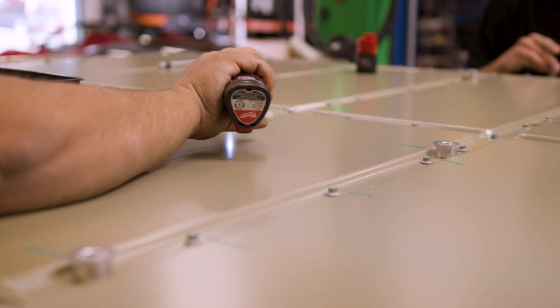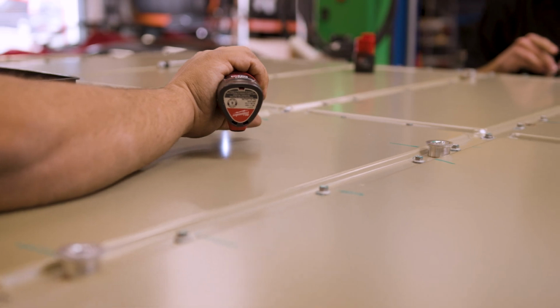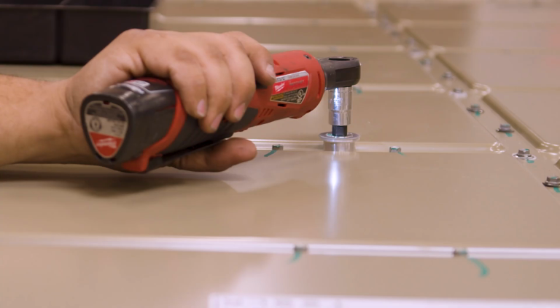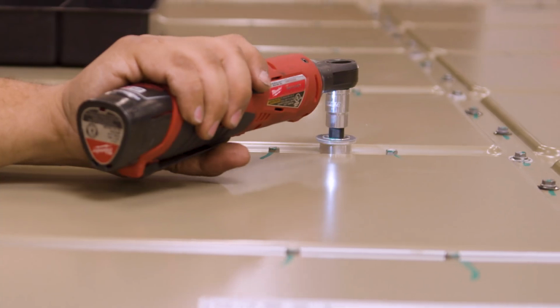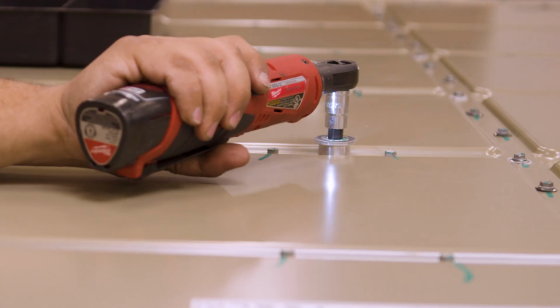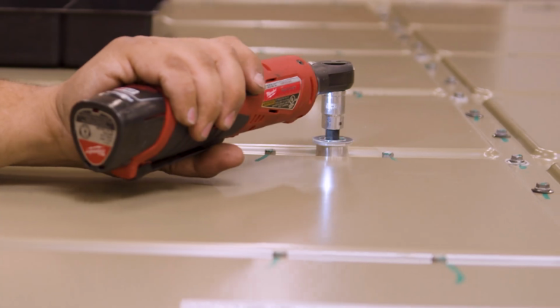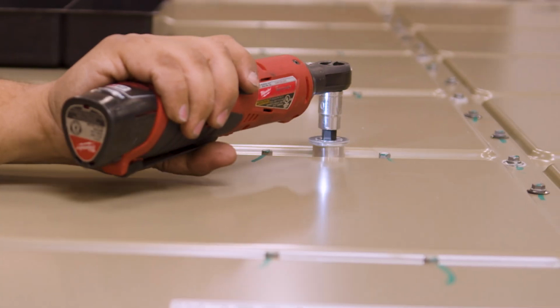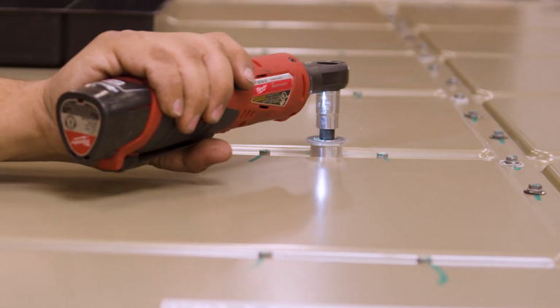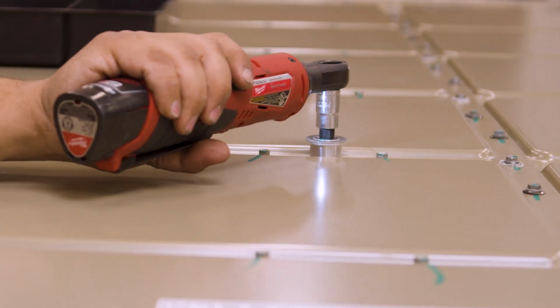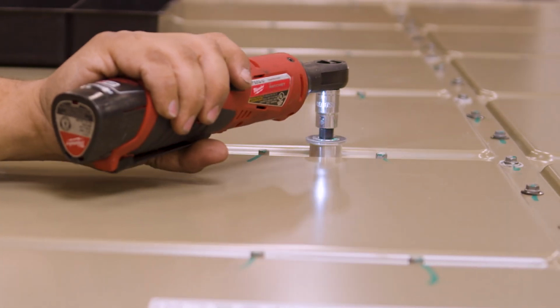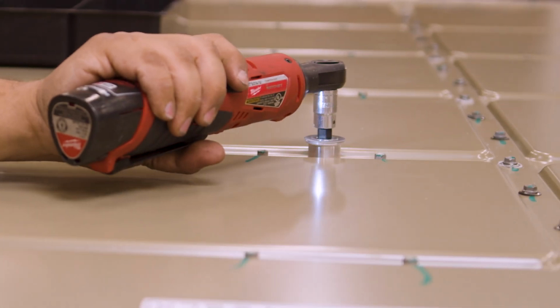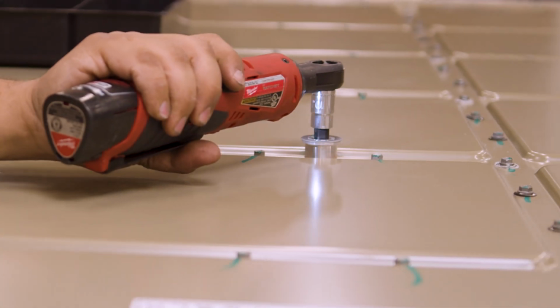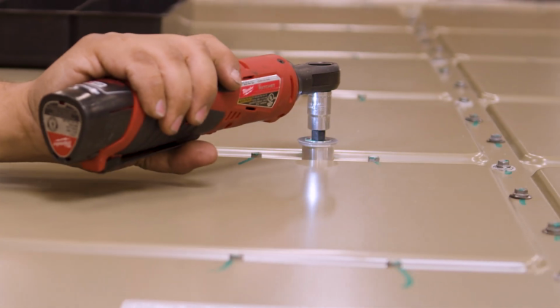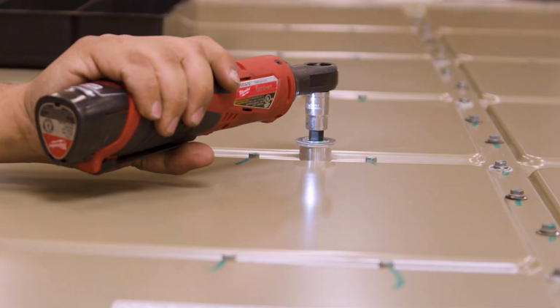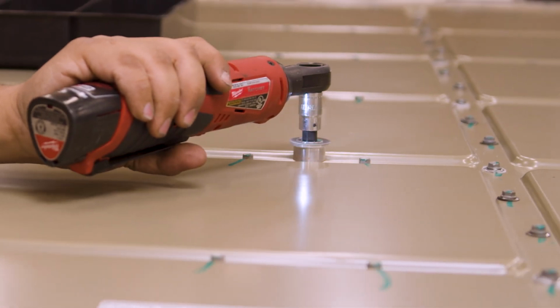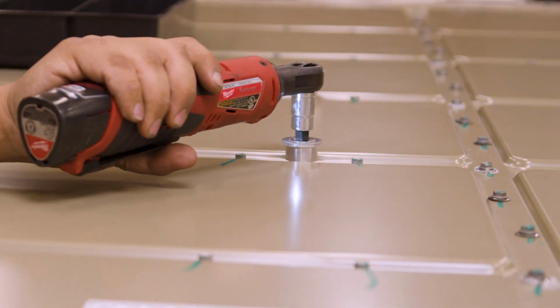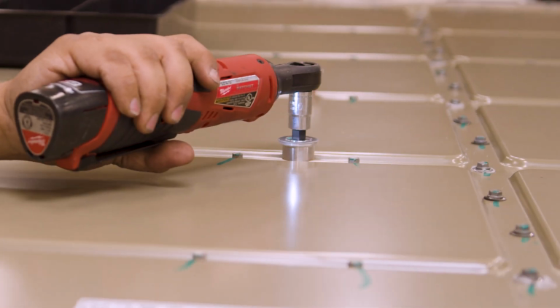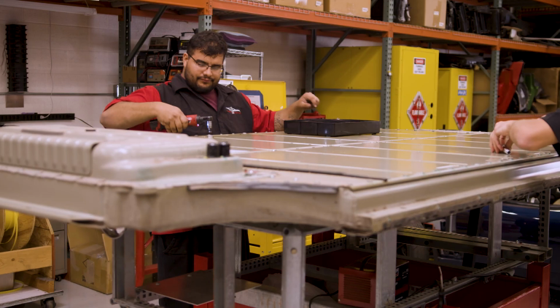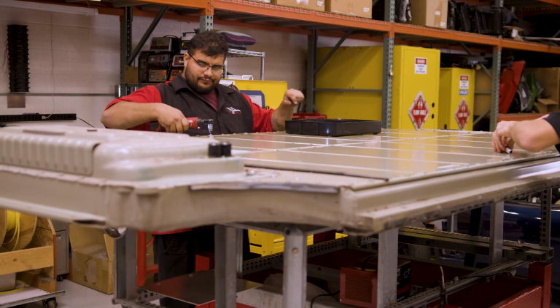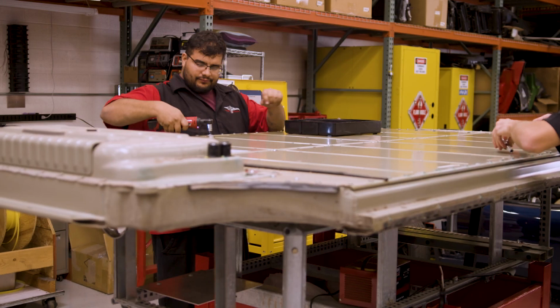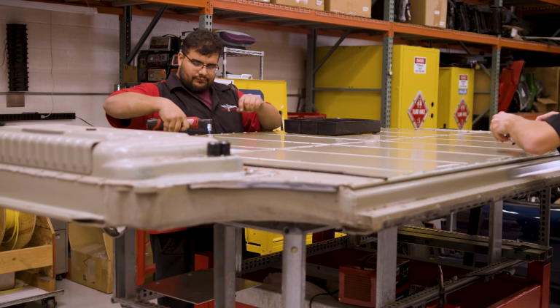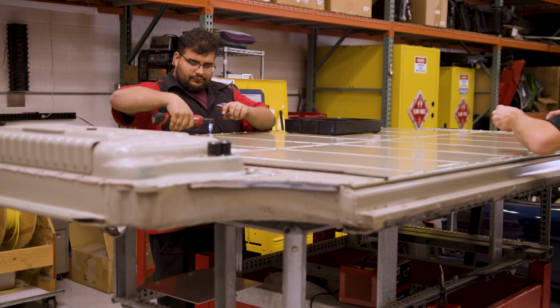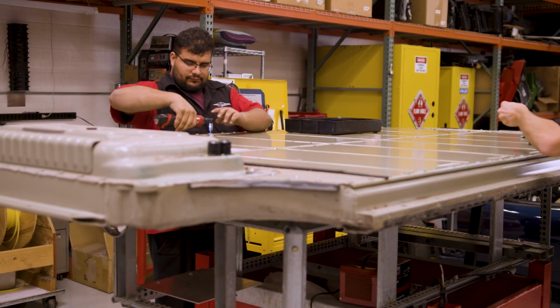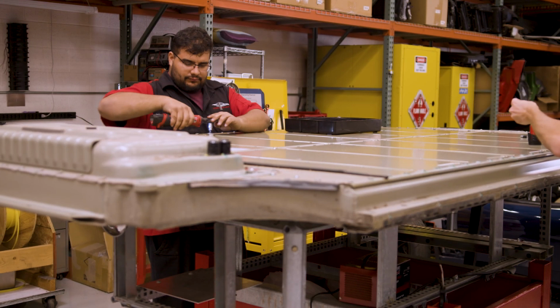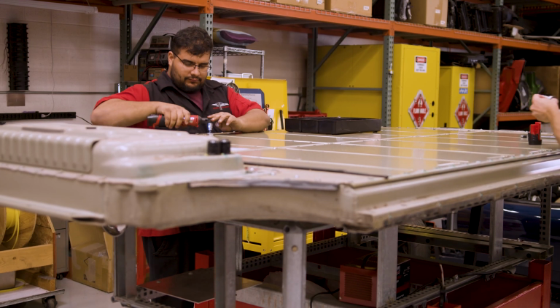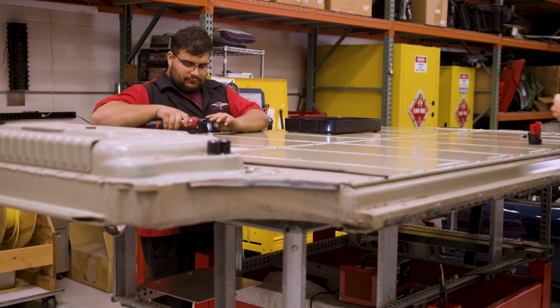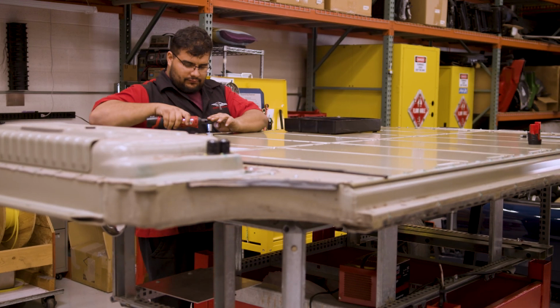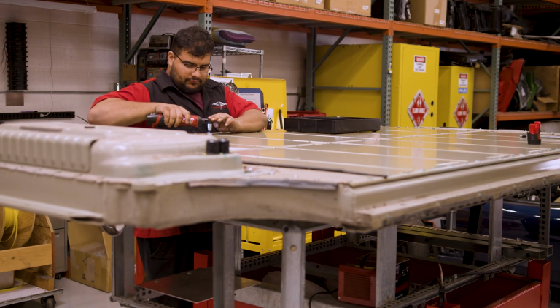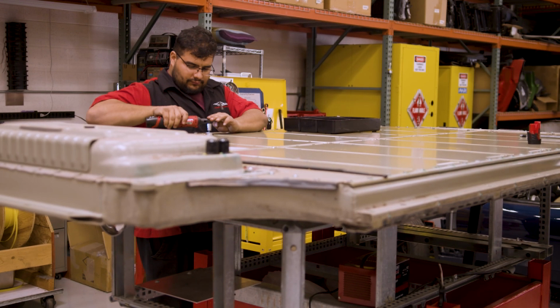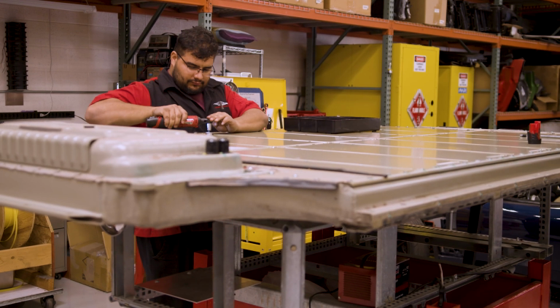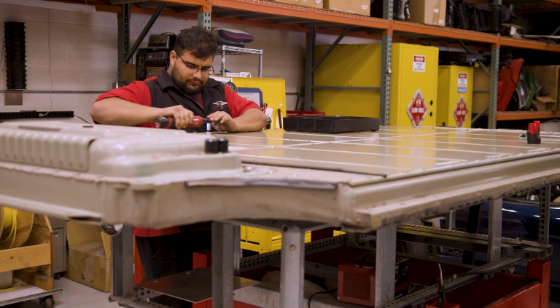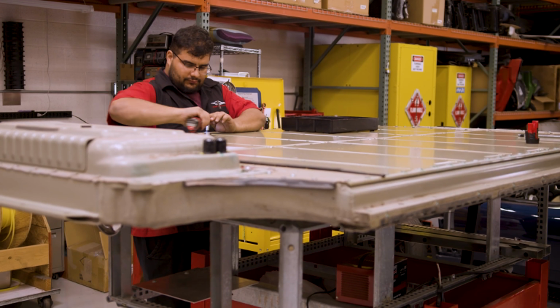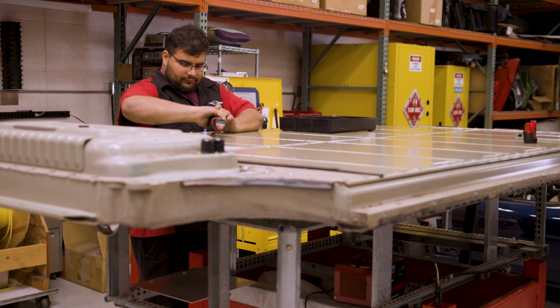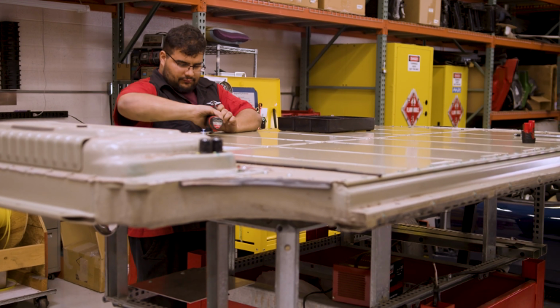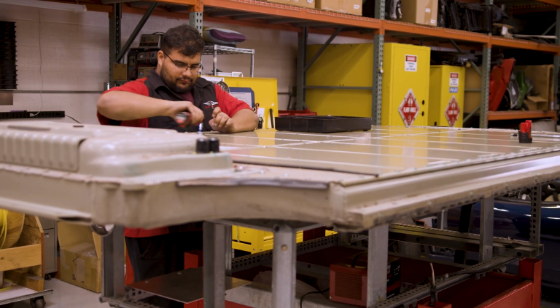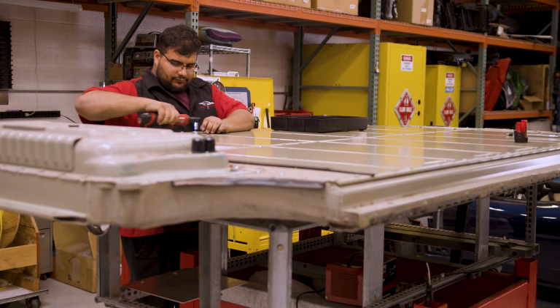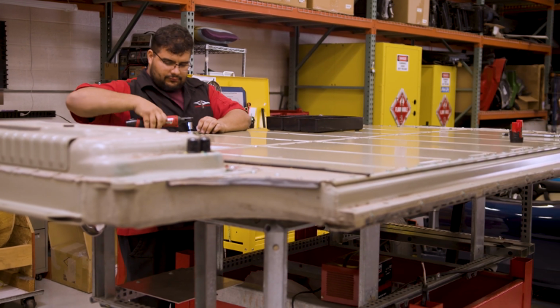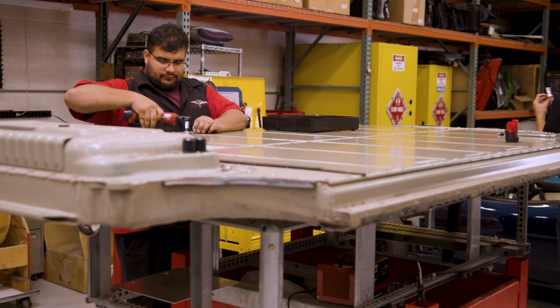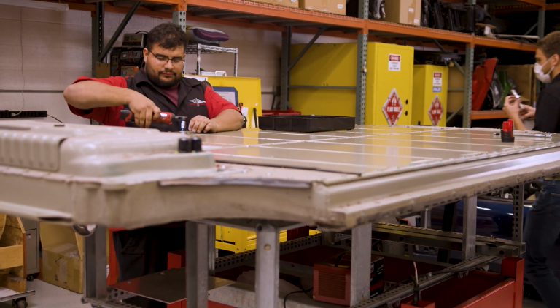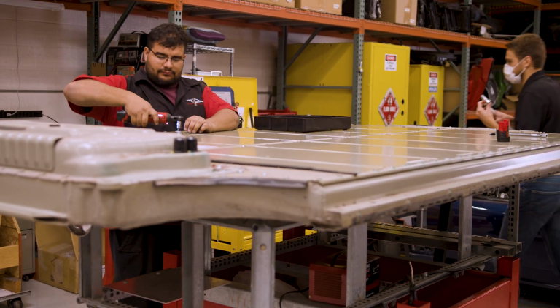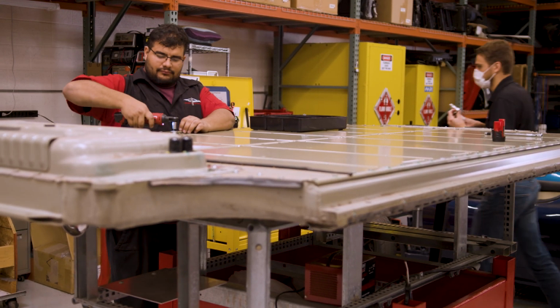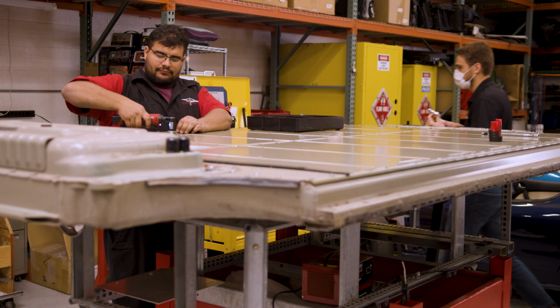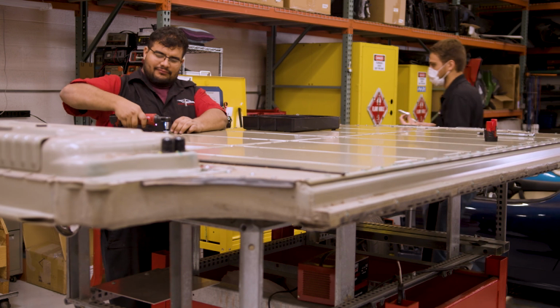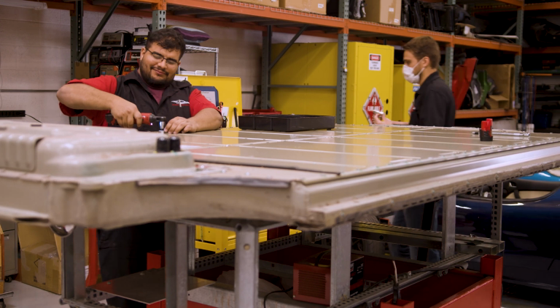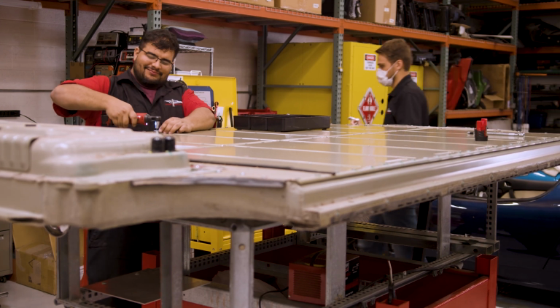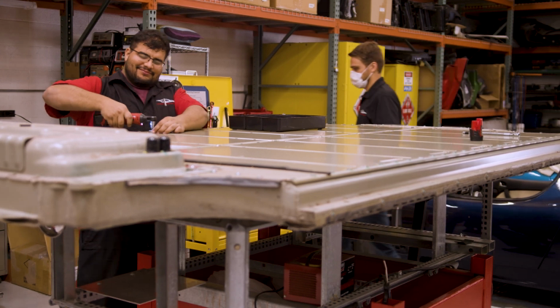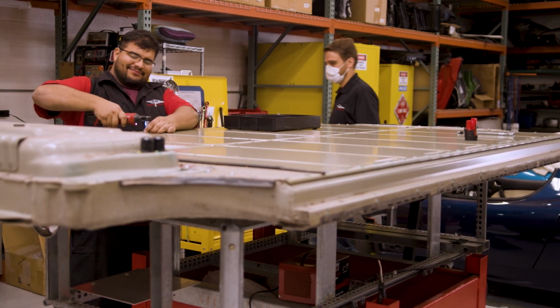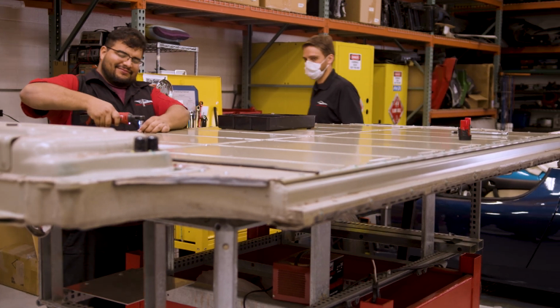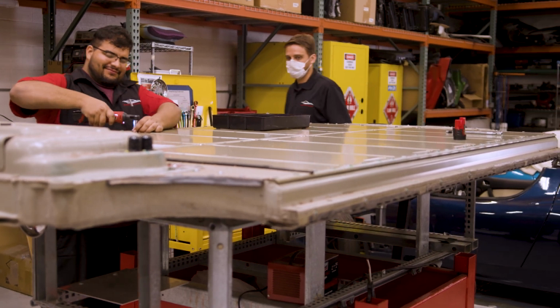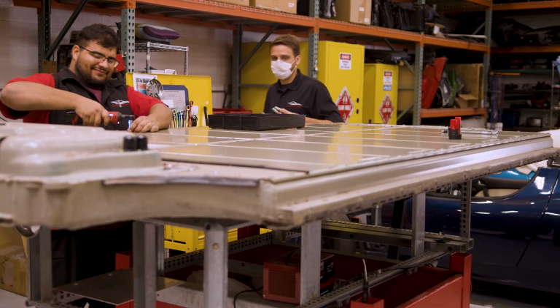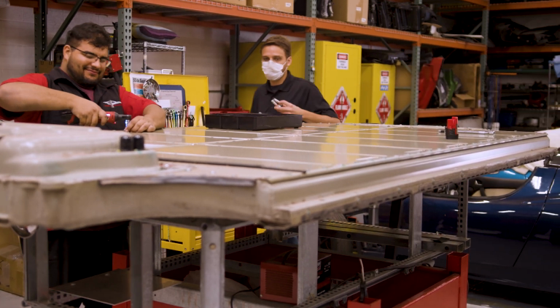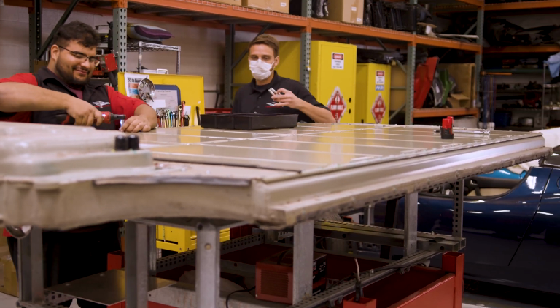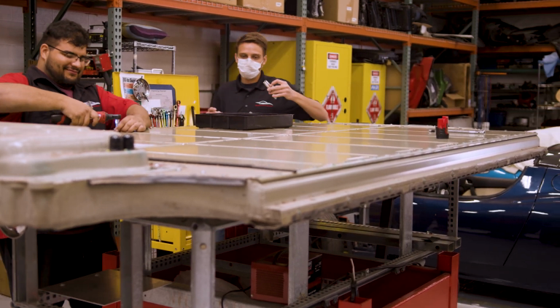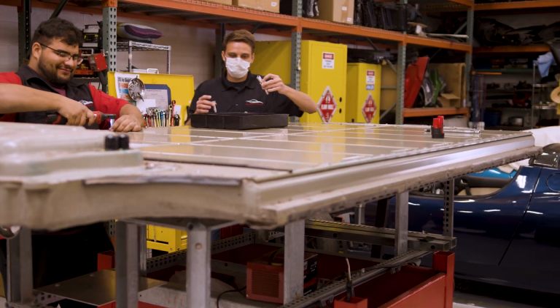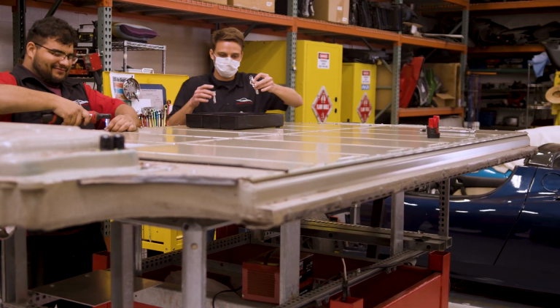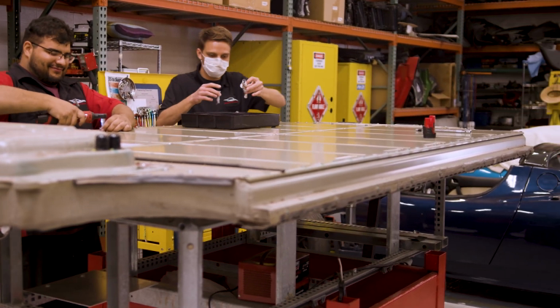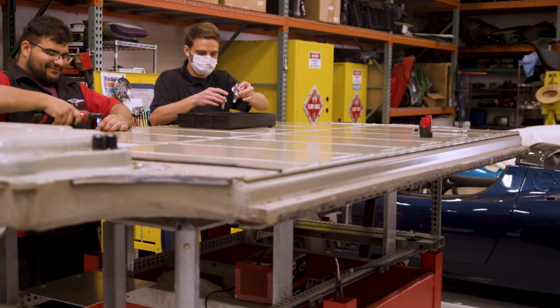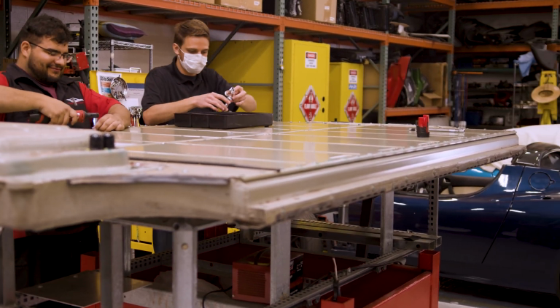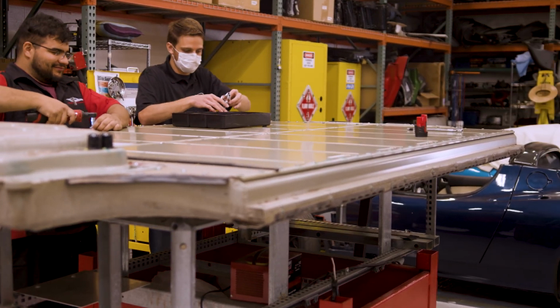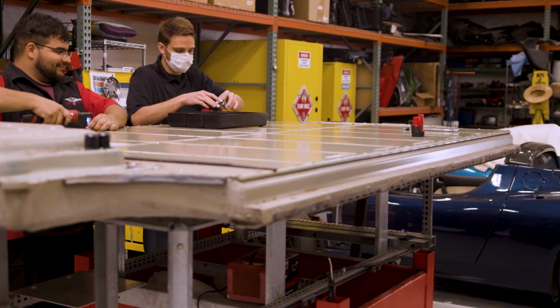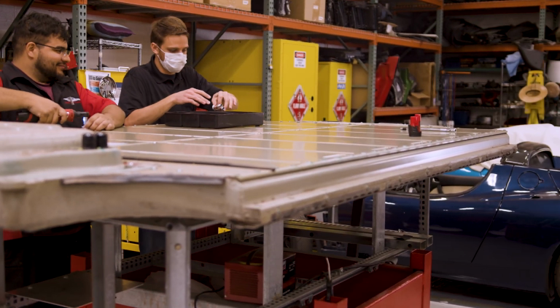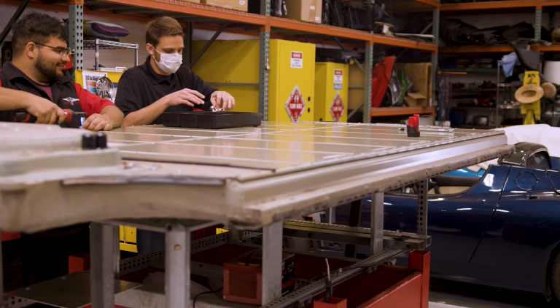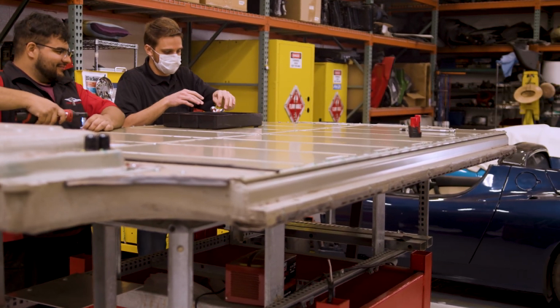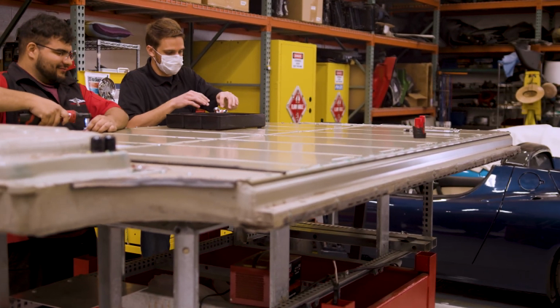We then remove the larger sealing disc bolts on top of the battery cover and then move to the smaller bolts in each of the rows and edges.